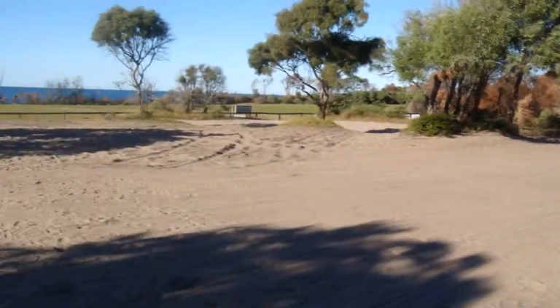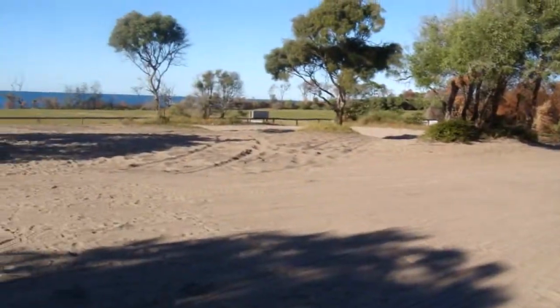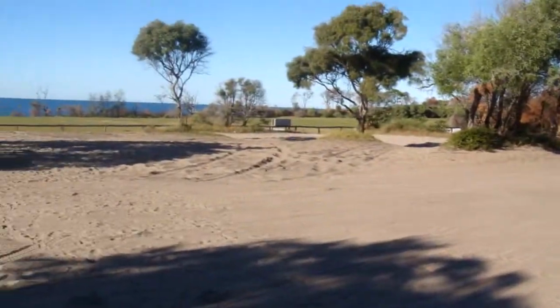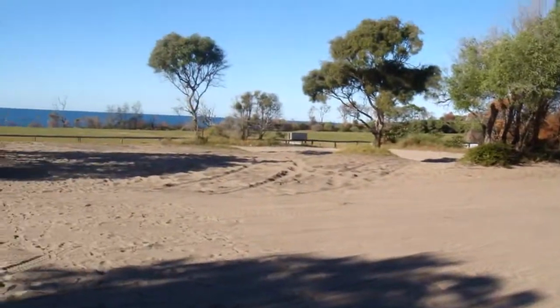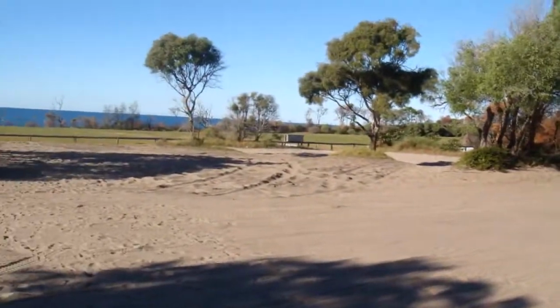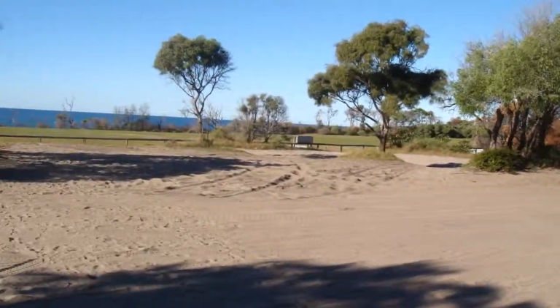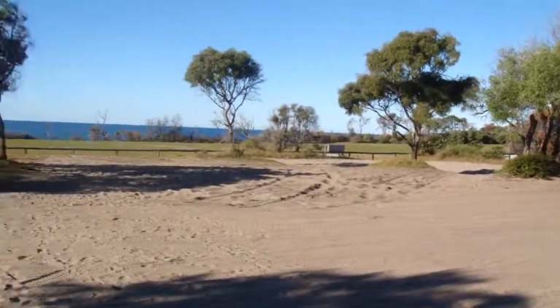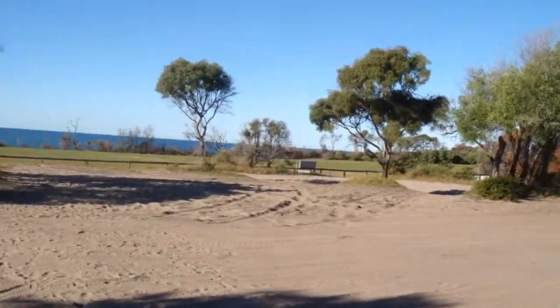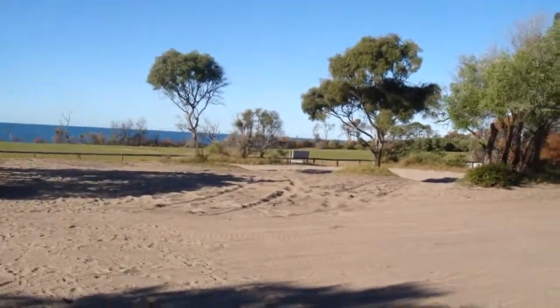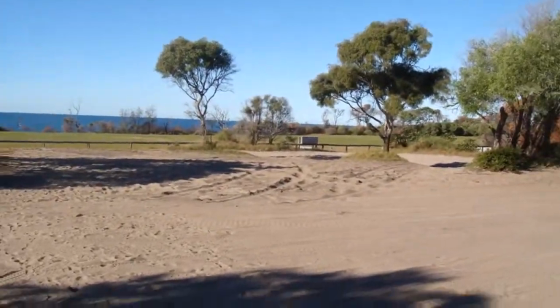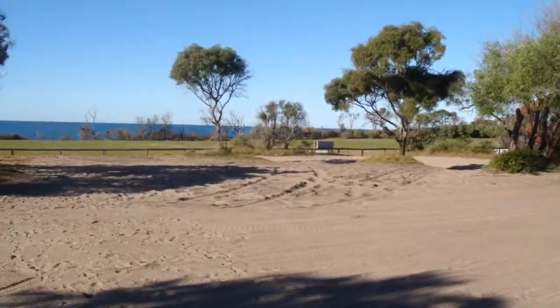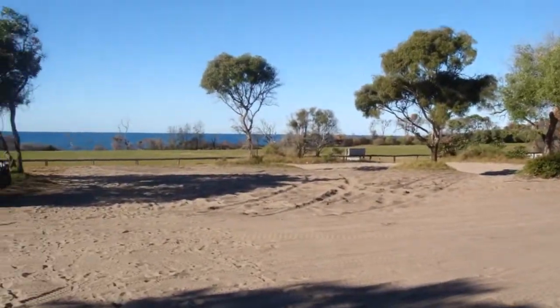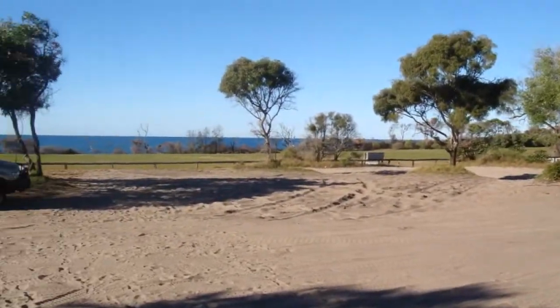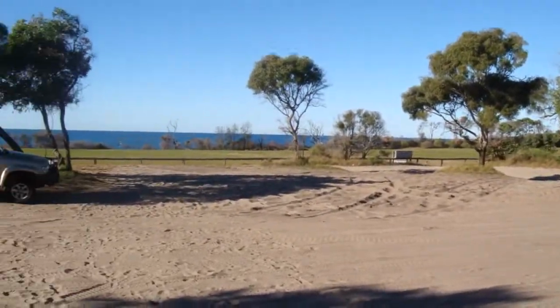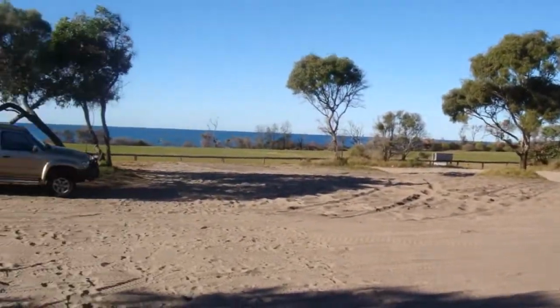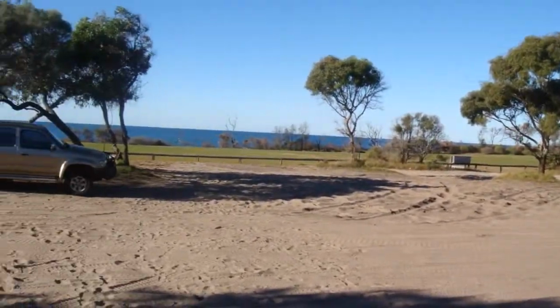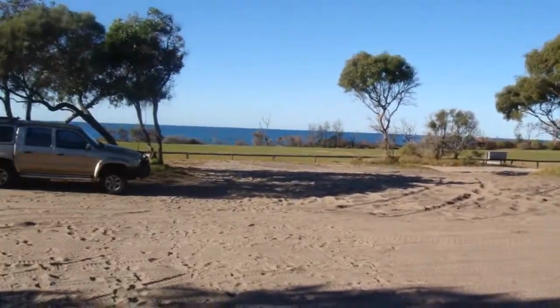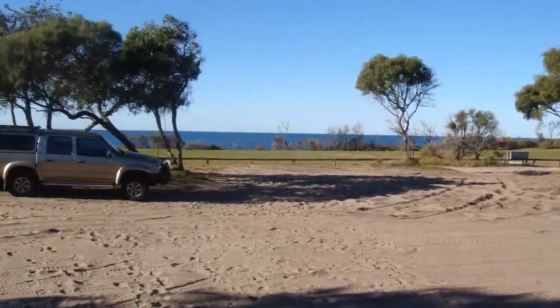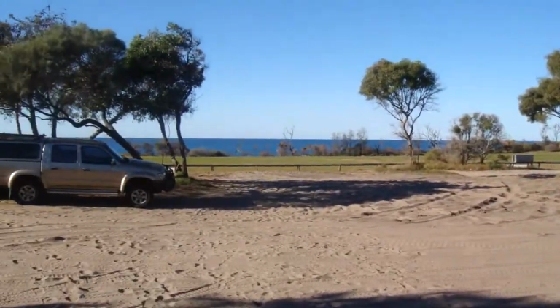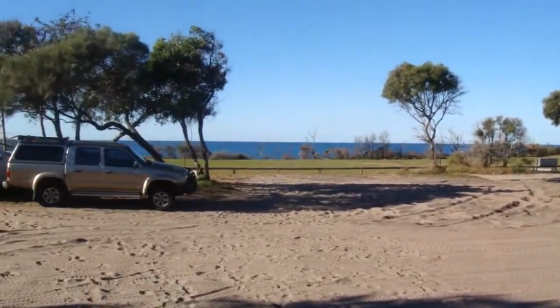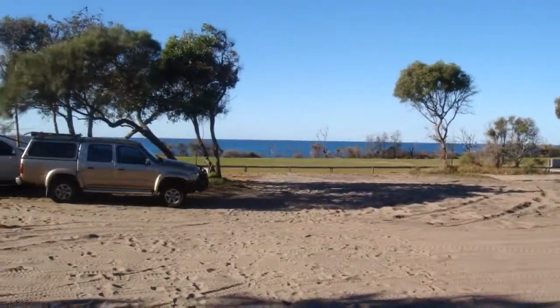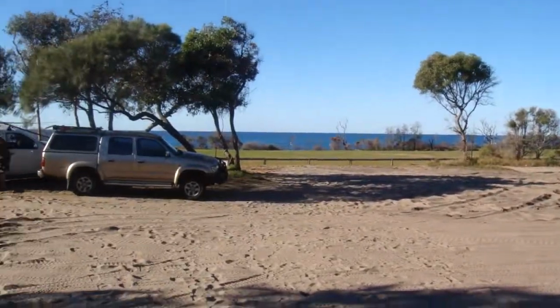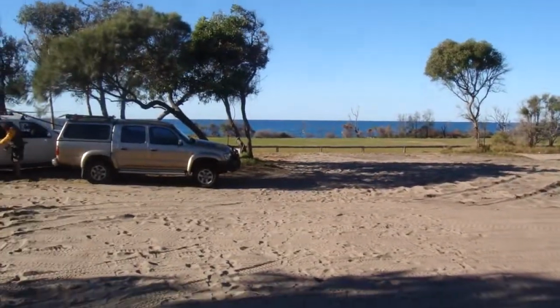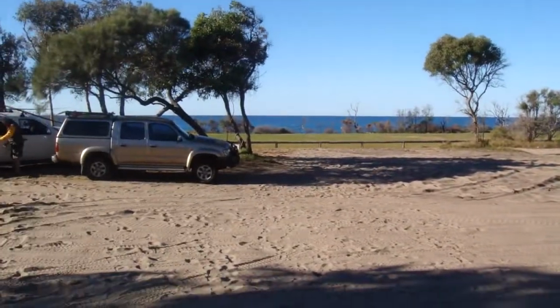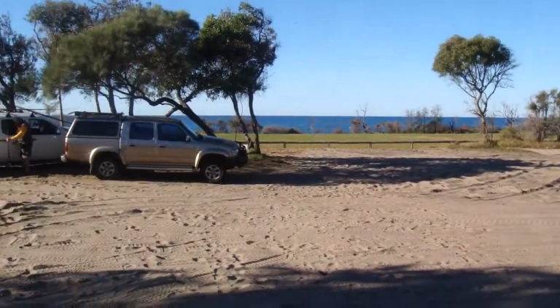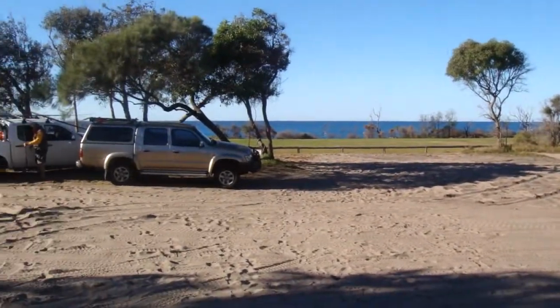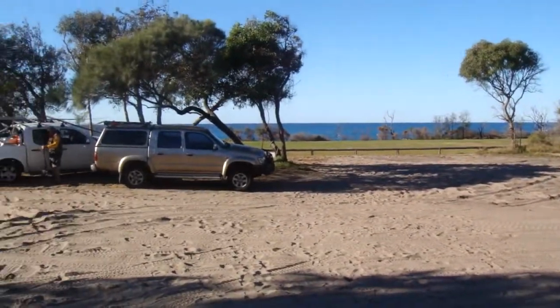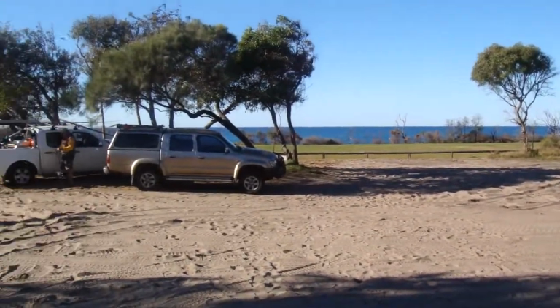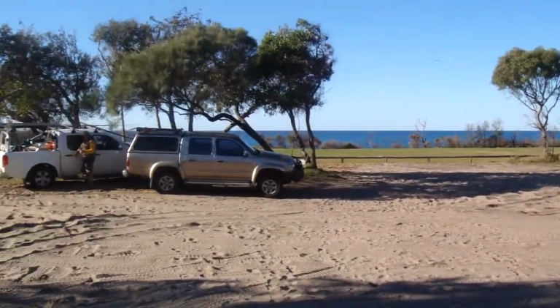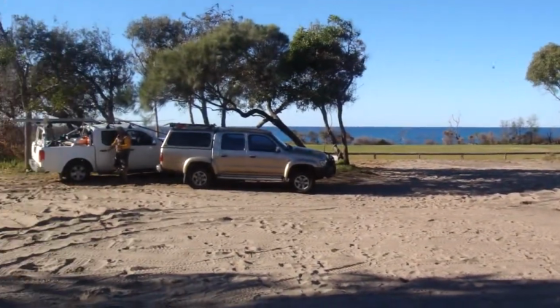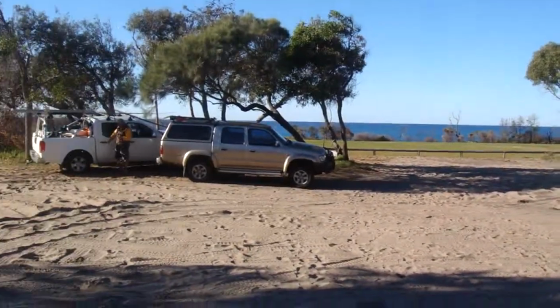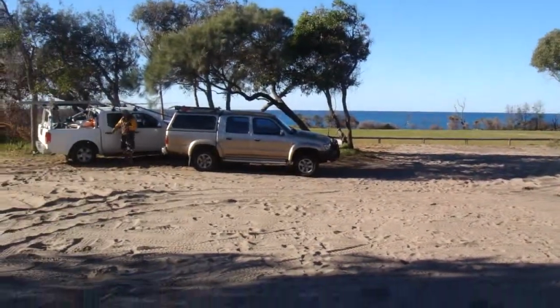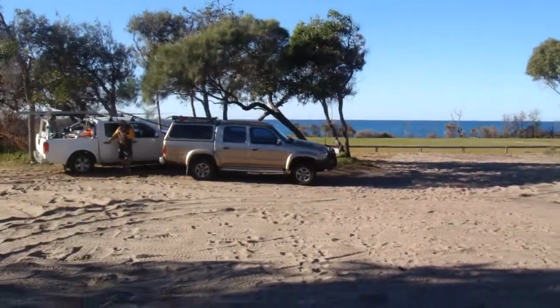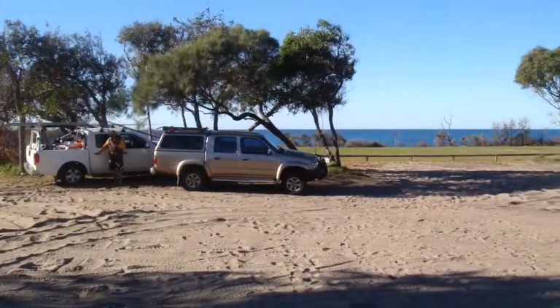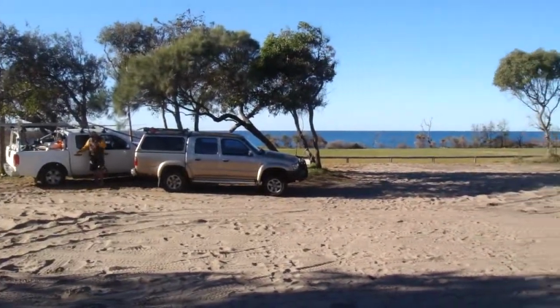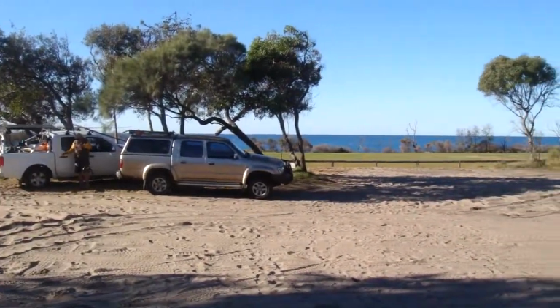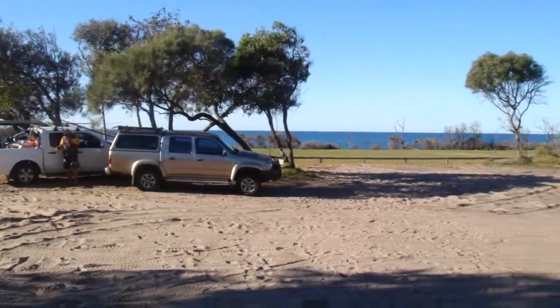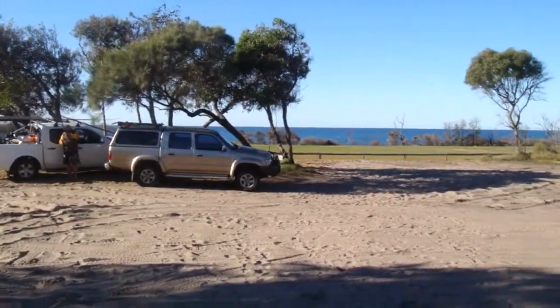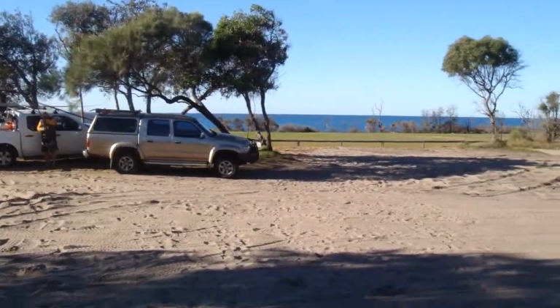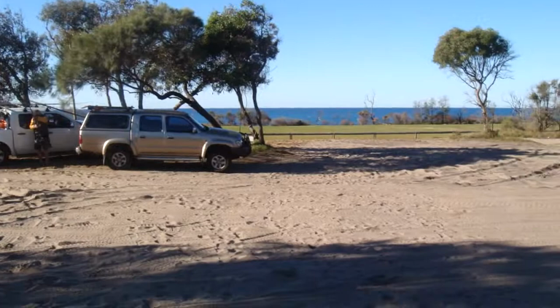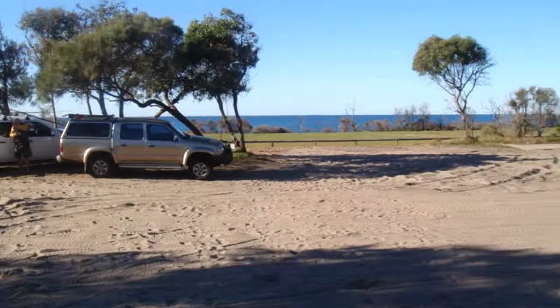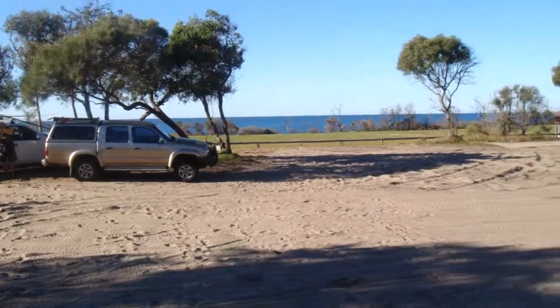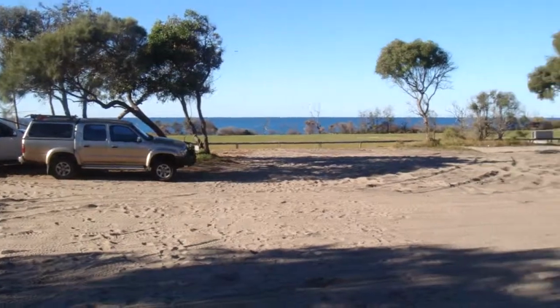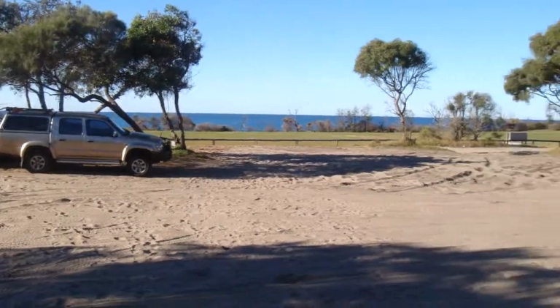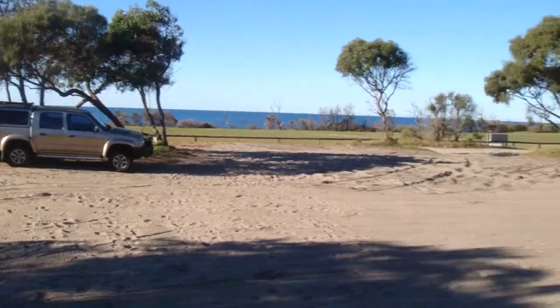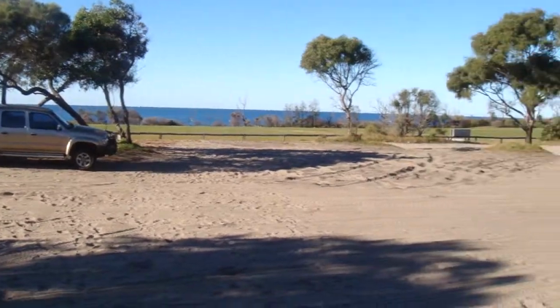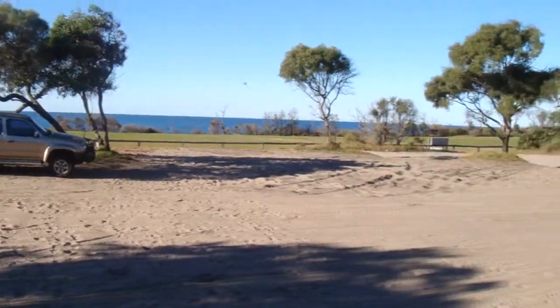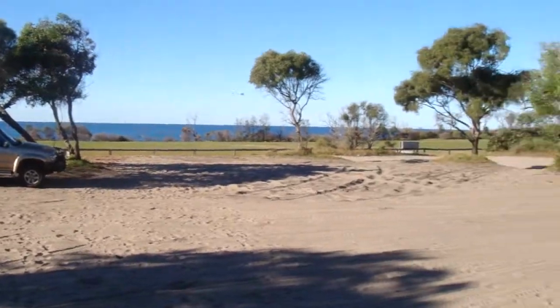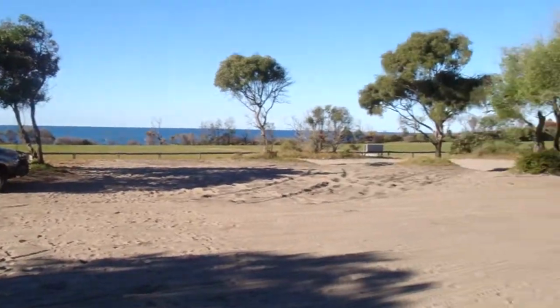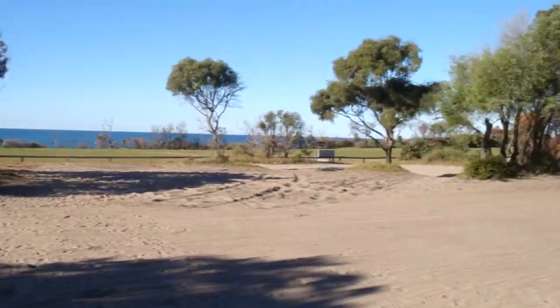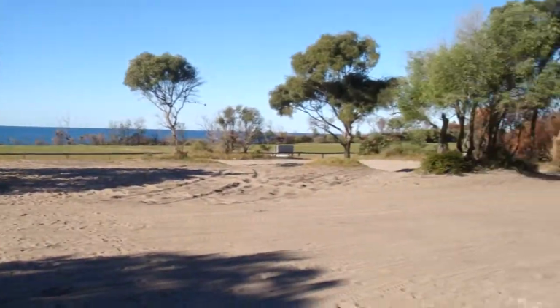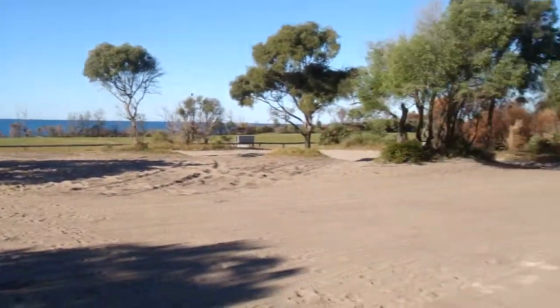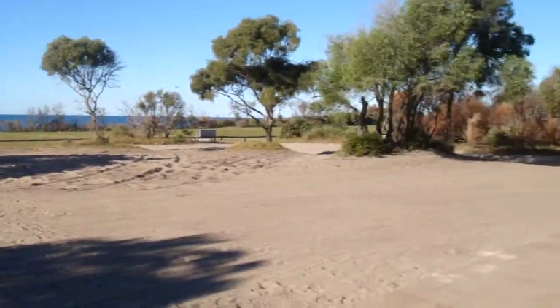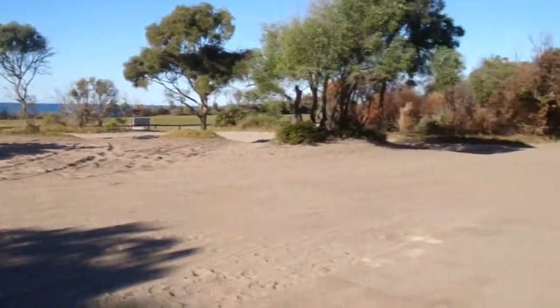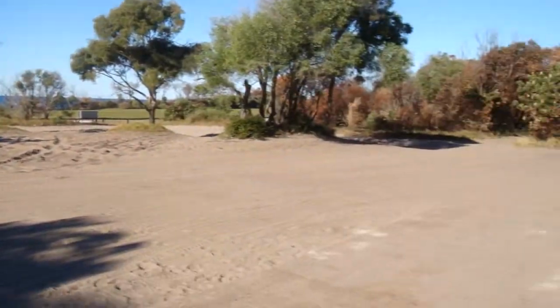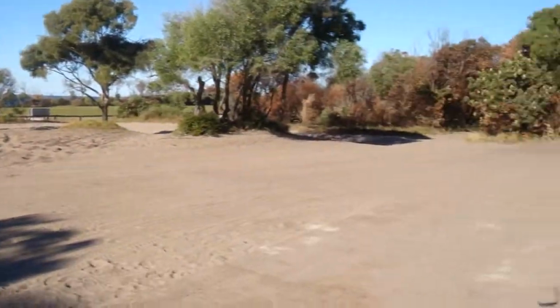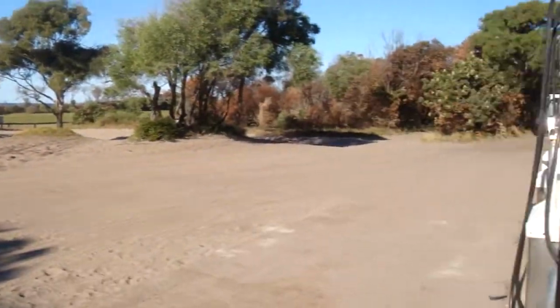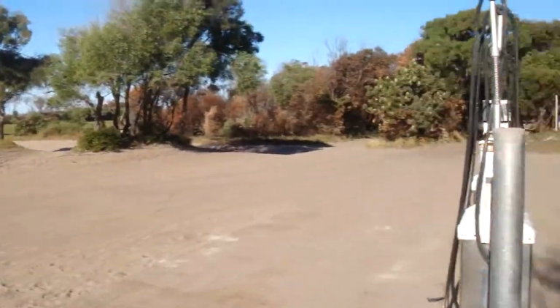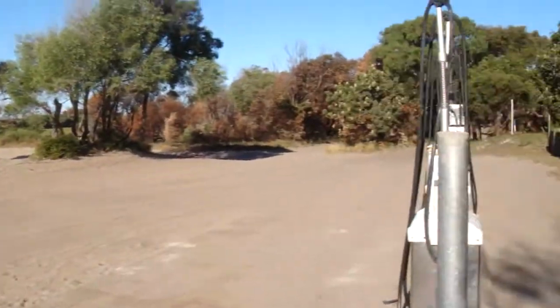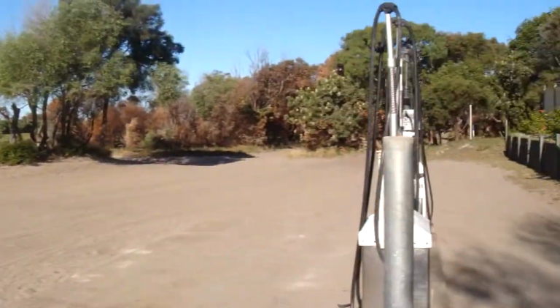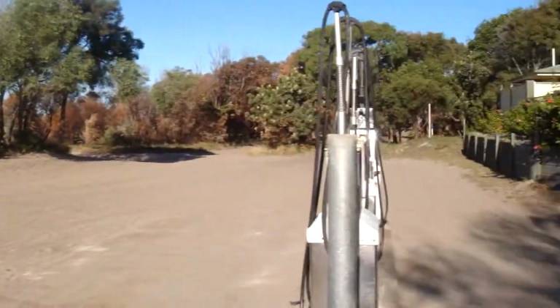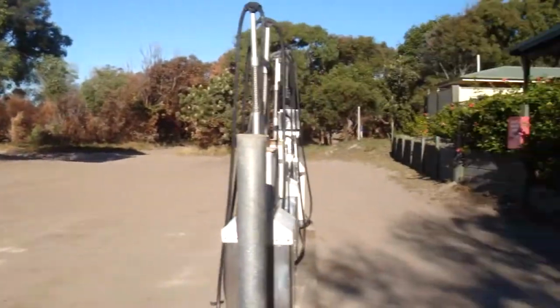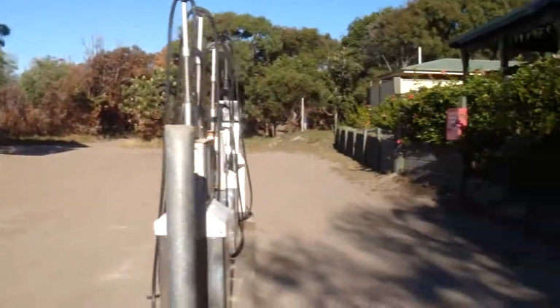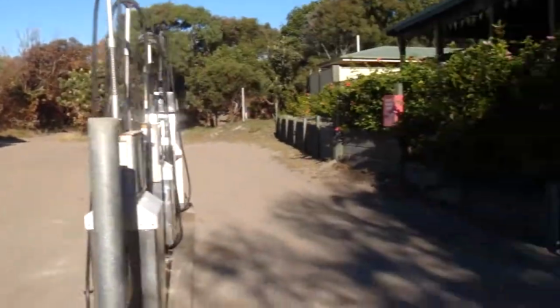There's a good airstrip right on the beach front. You need to pay landing fees at the shop.